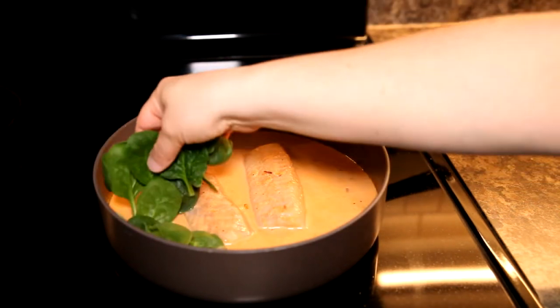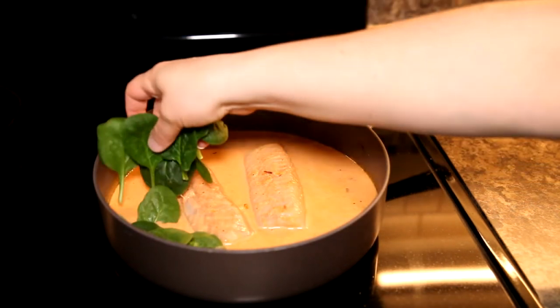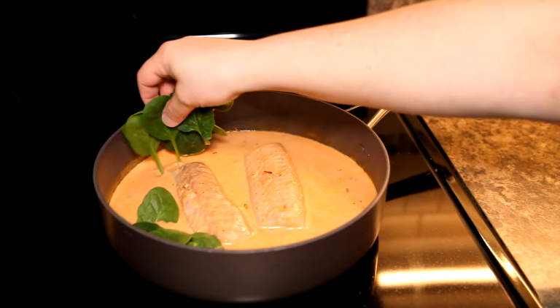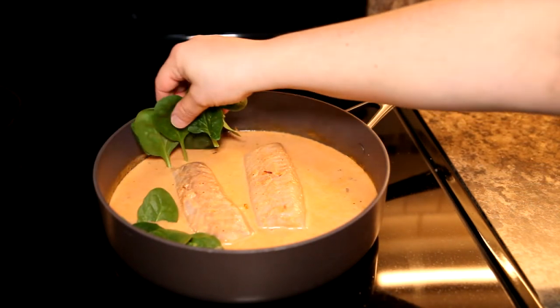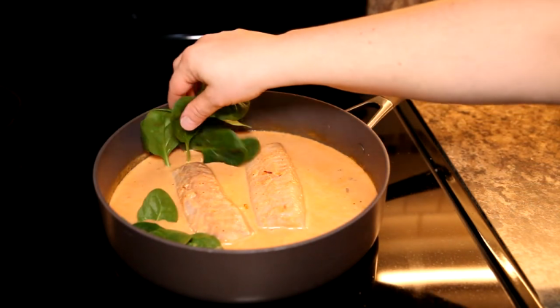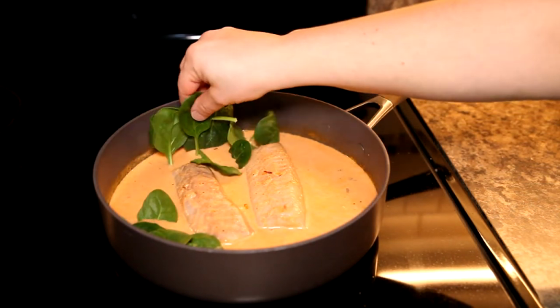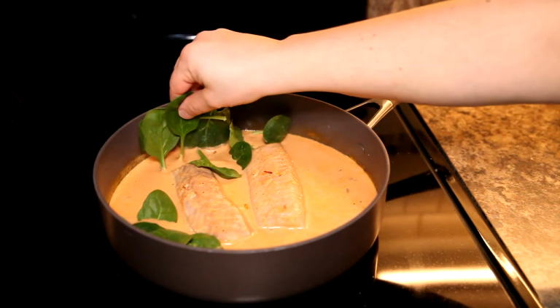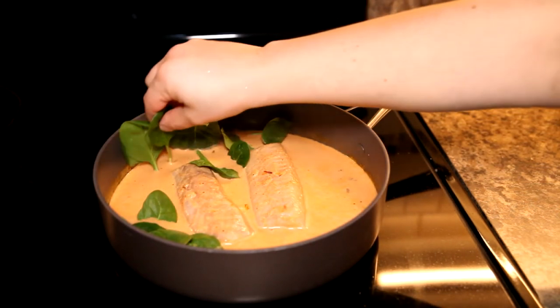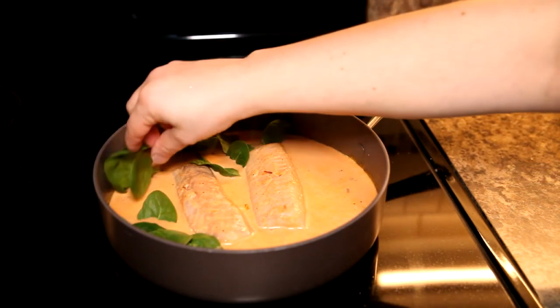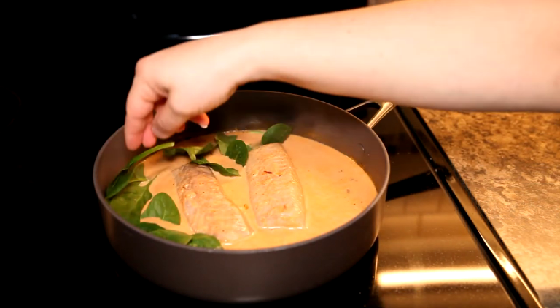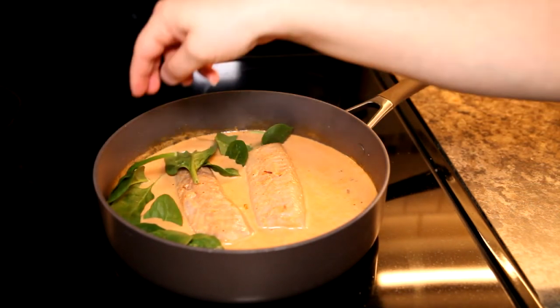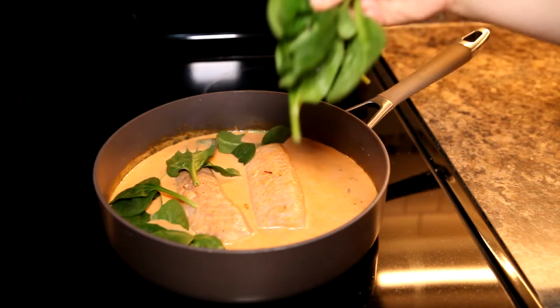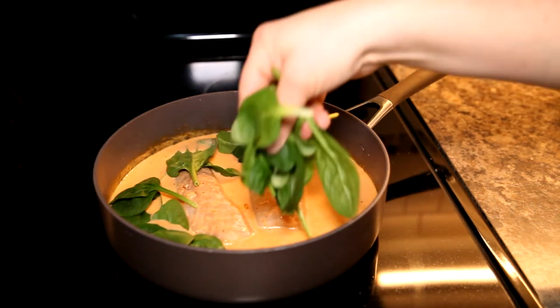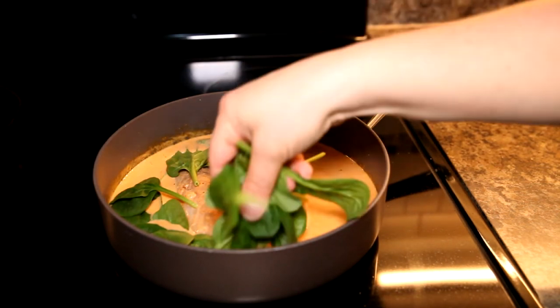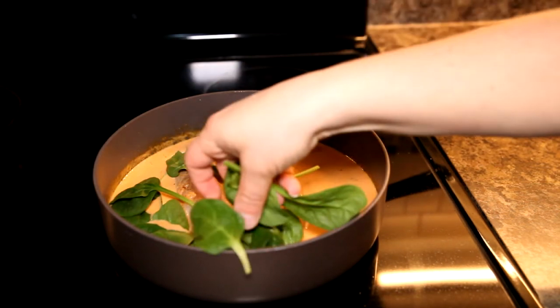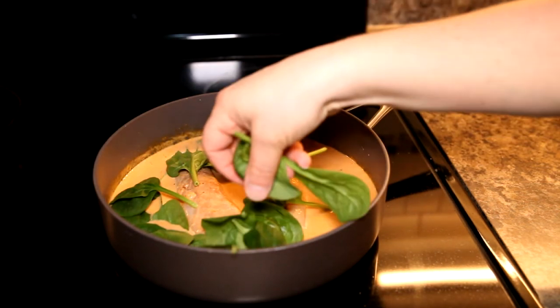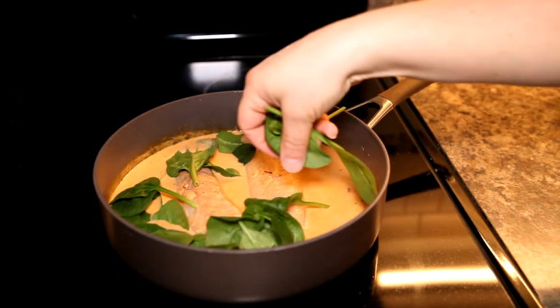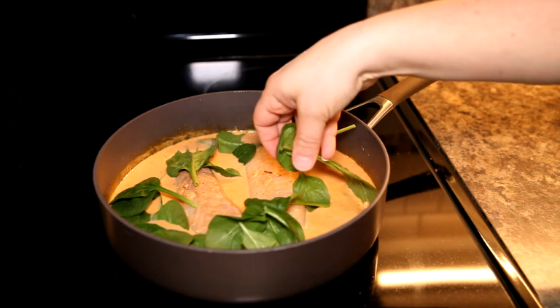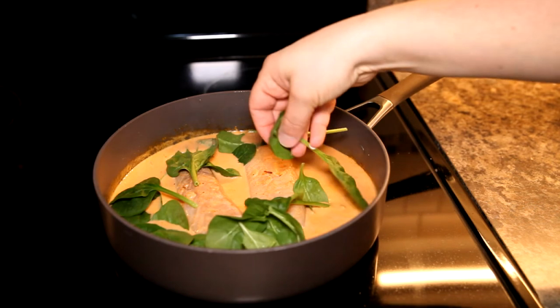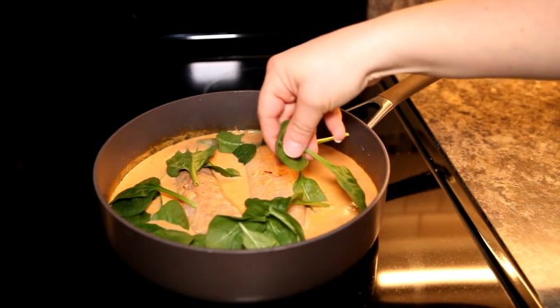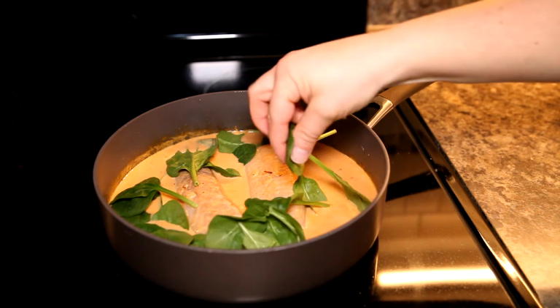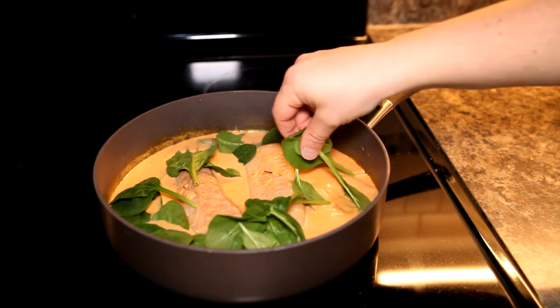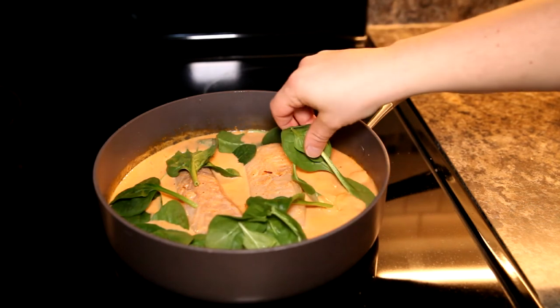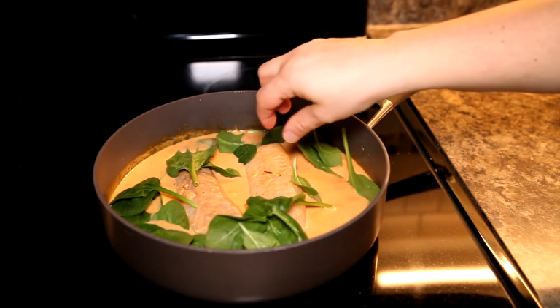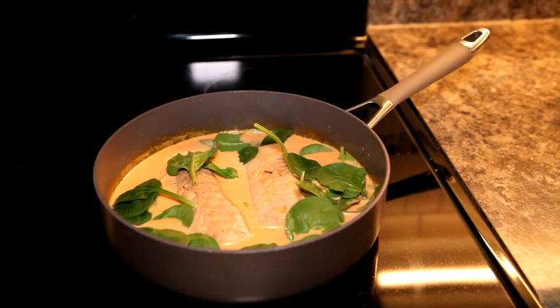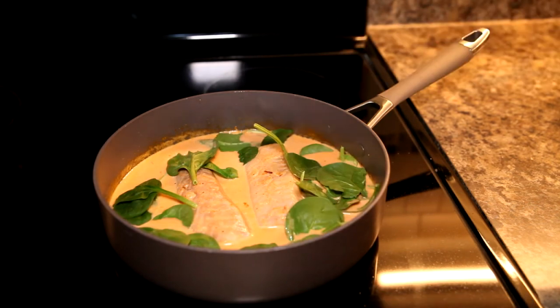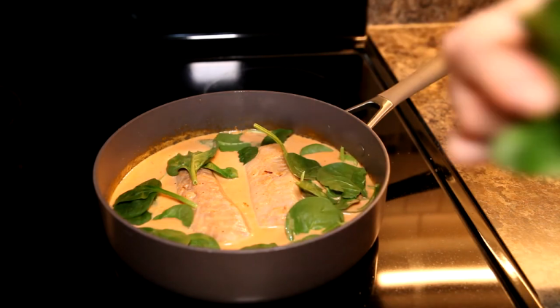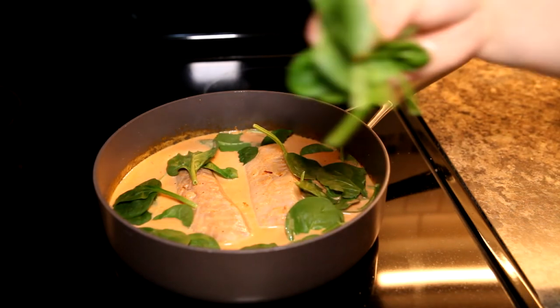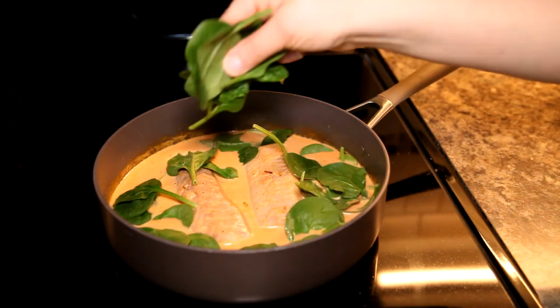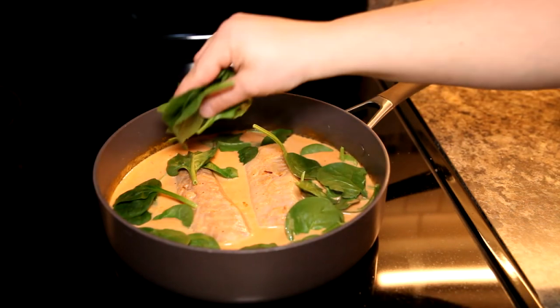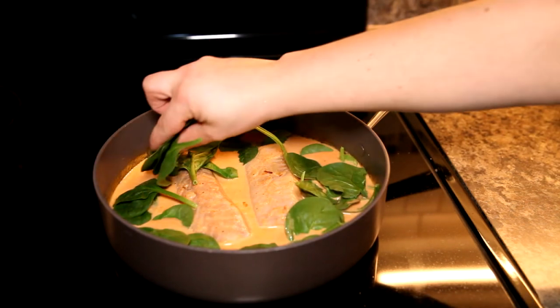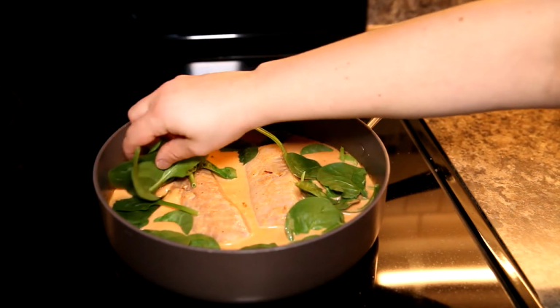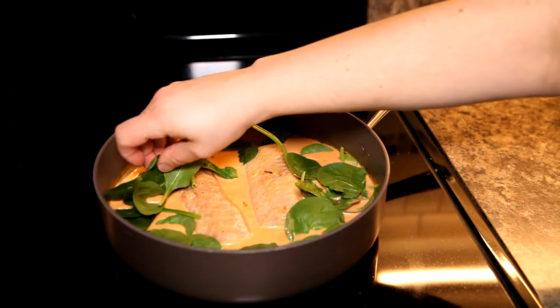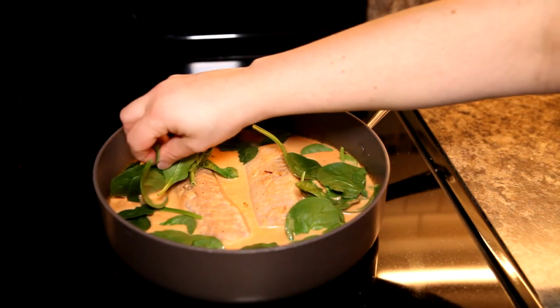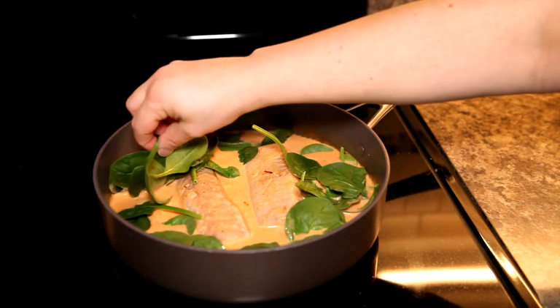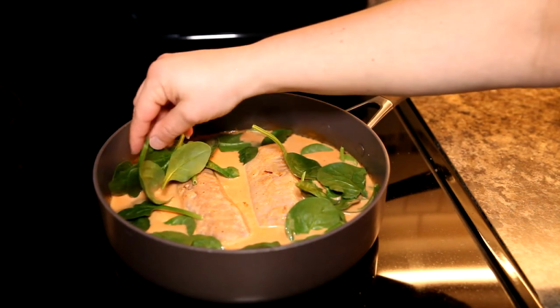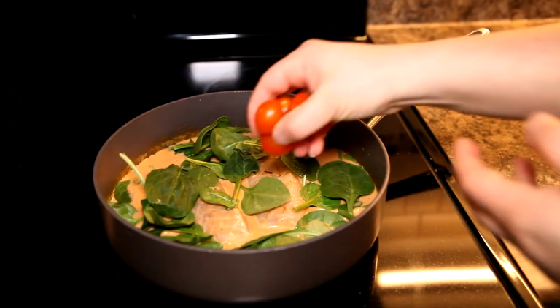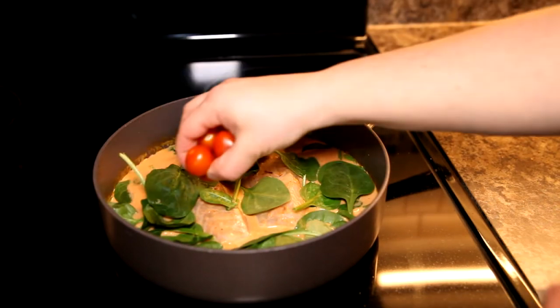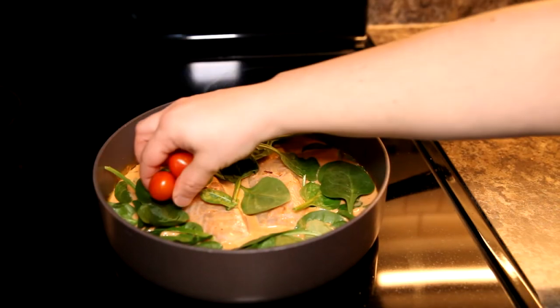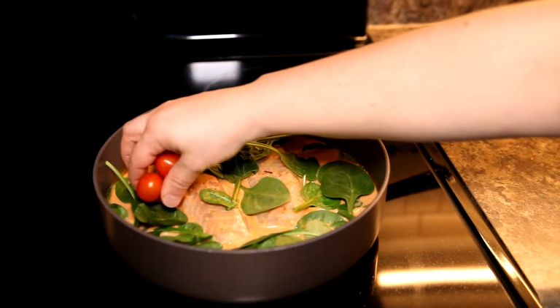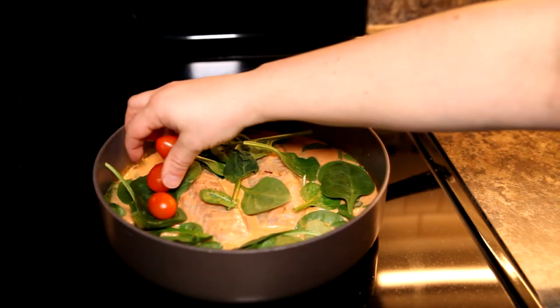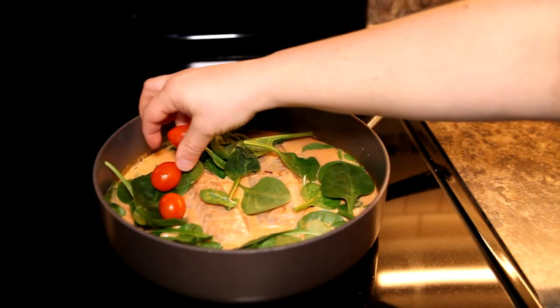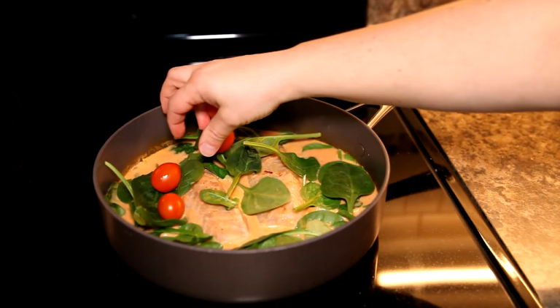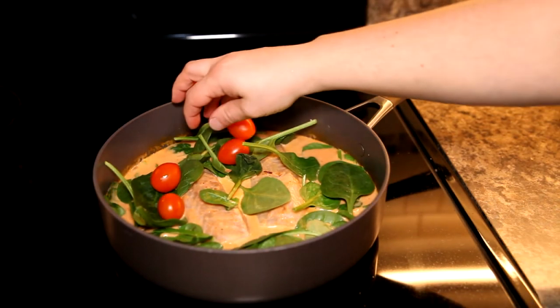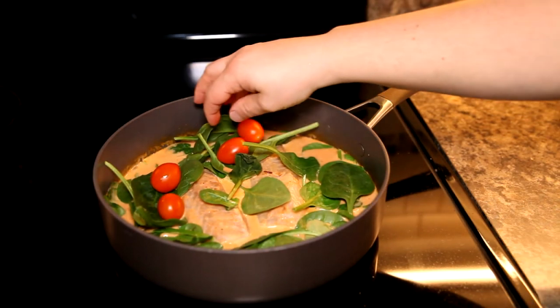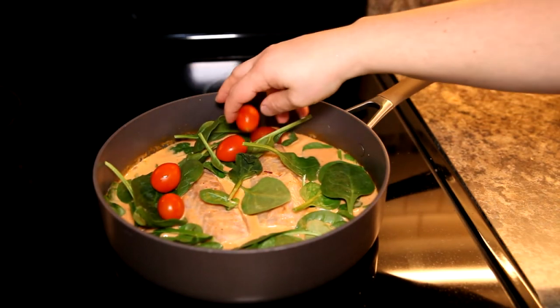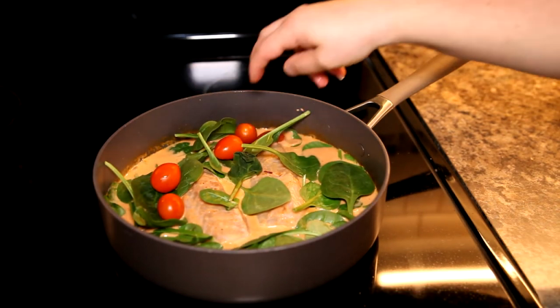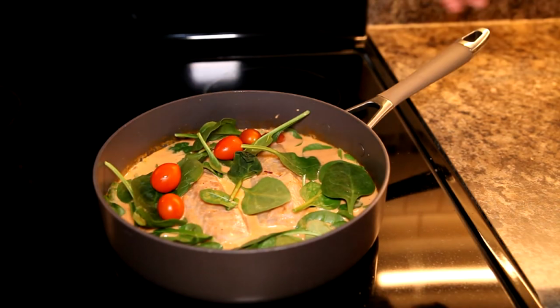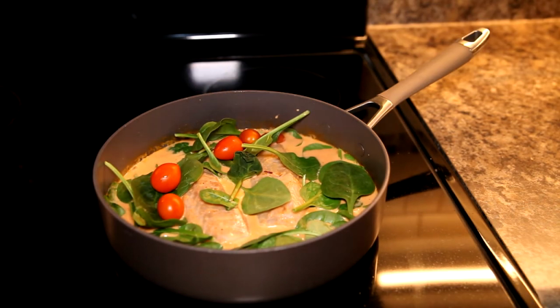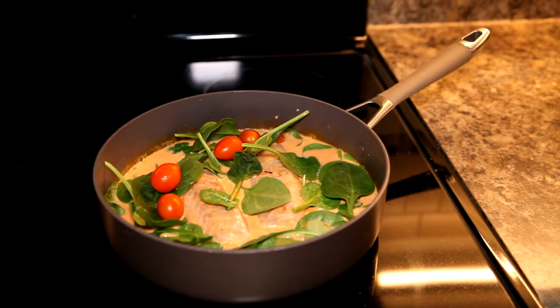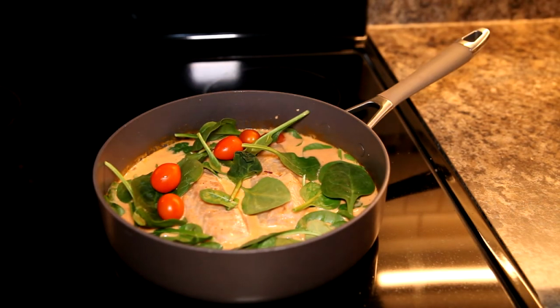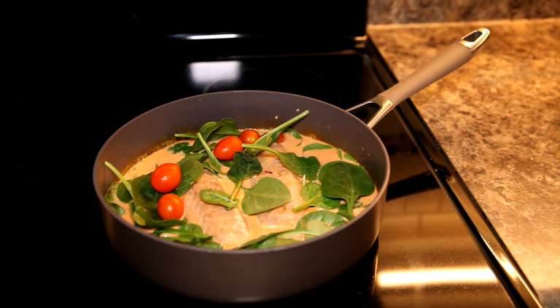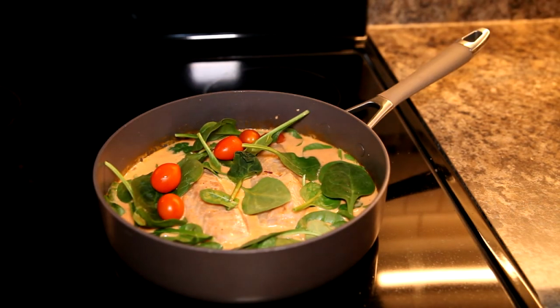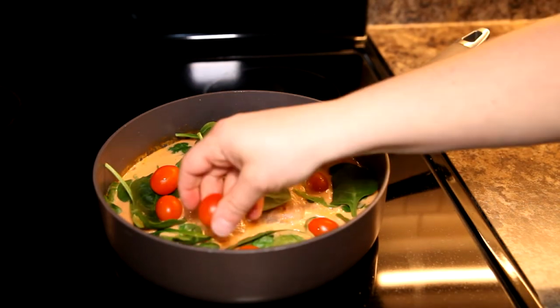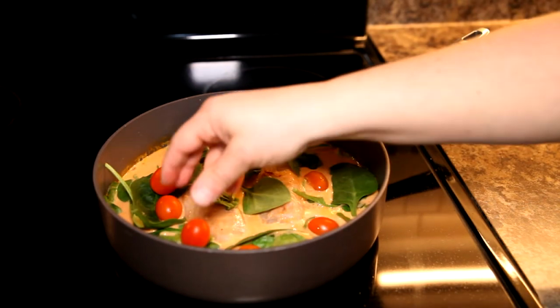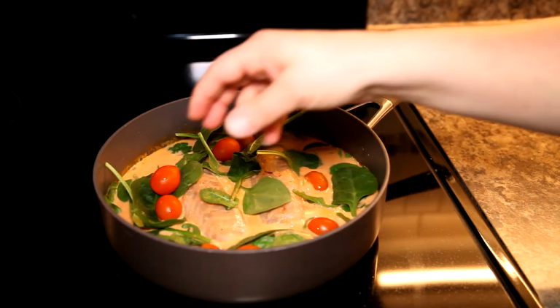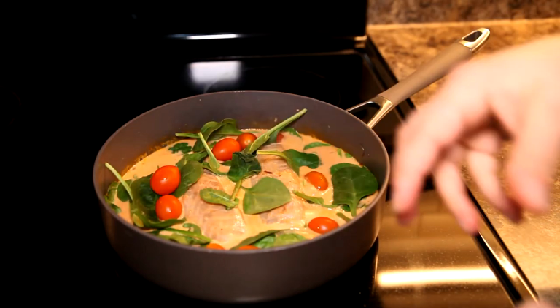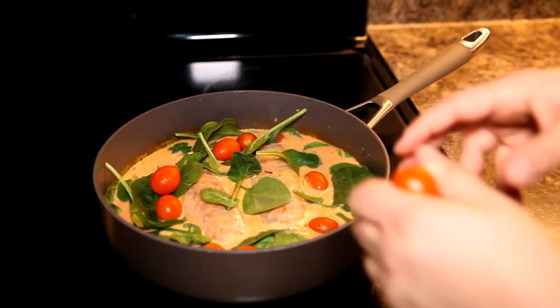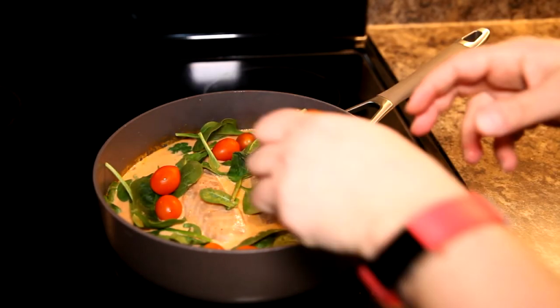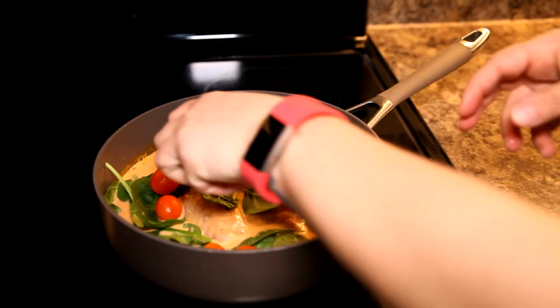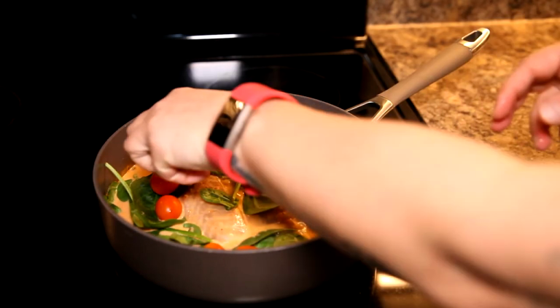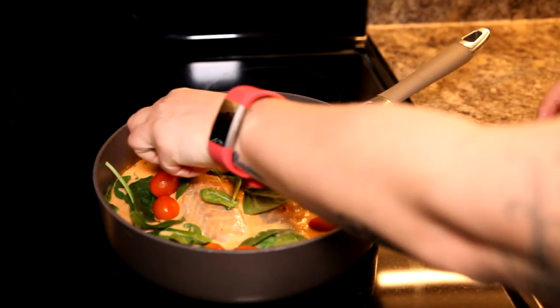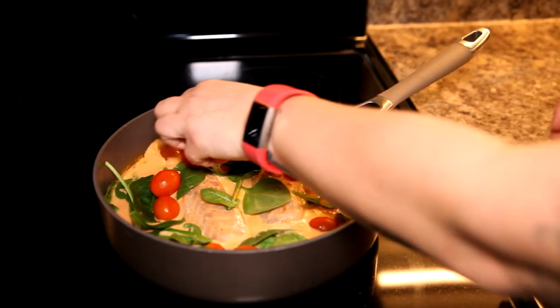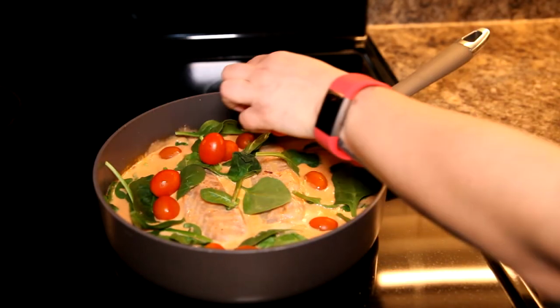I always love color and vegetables, so I'm going to add in some fresh spinach and tomatoes, and in no time you're going to see that cook out in the sauce.